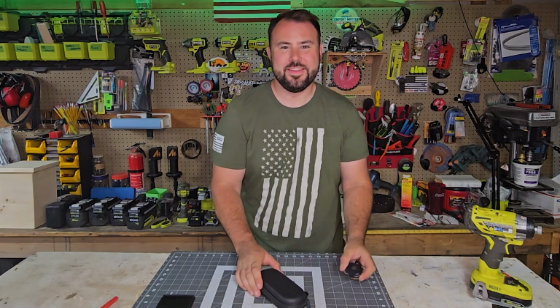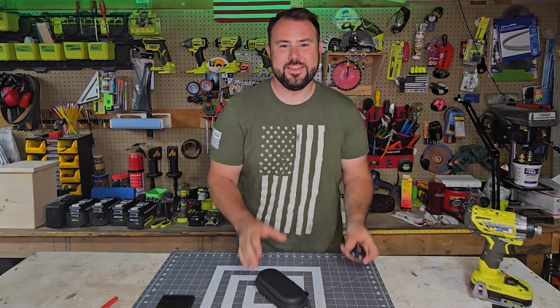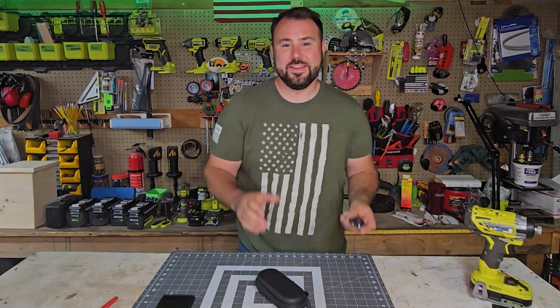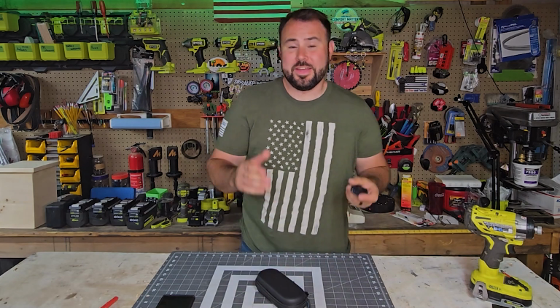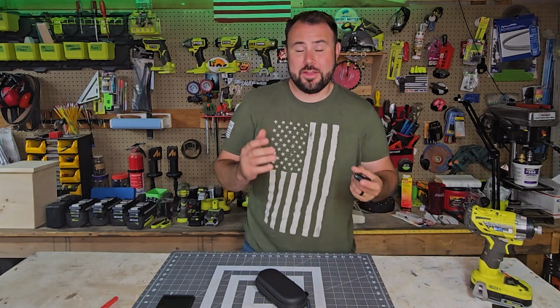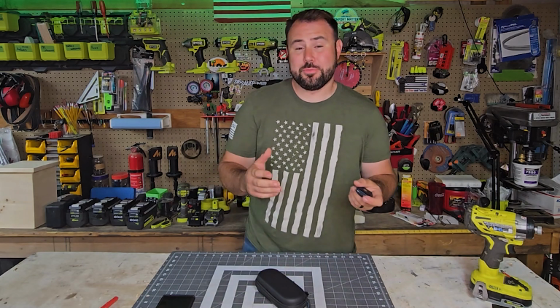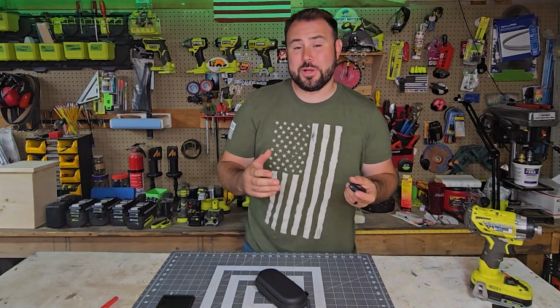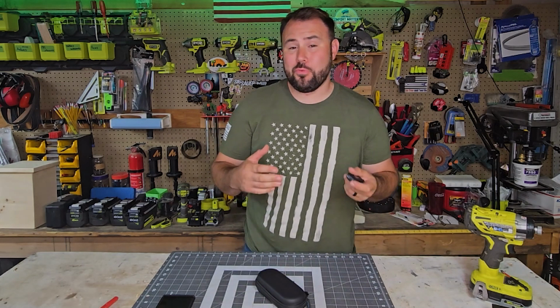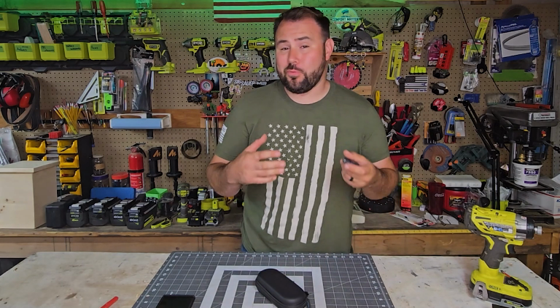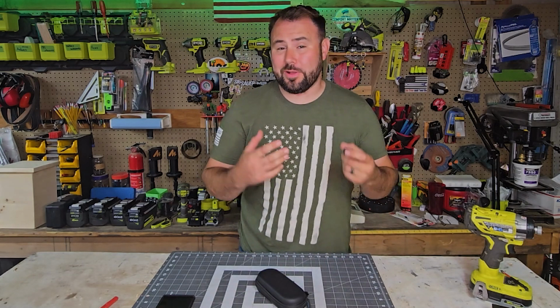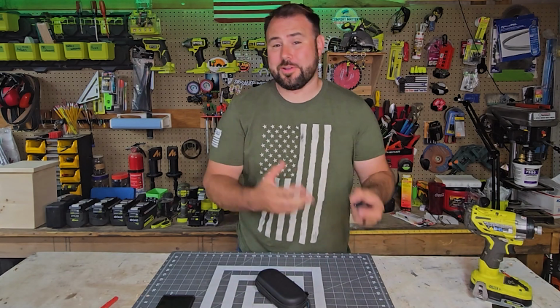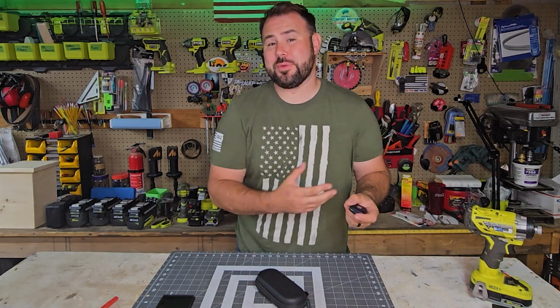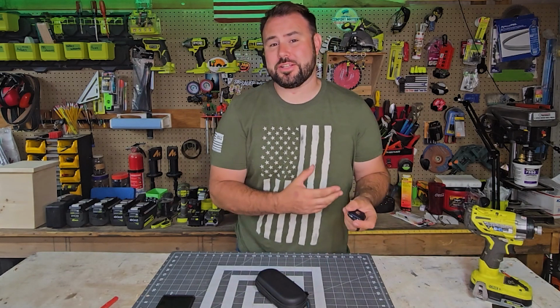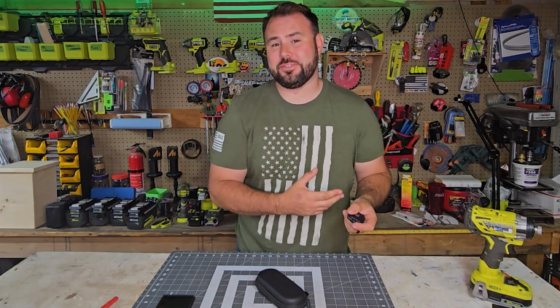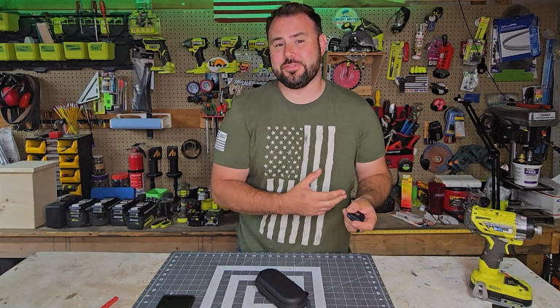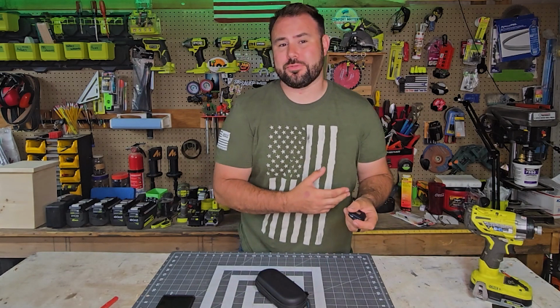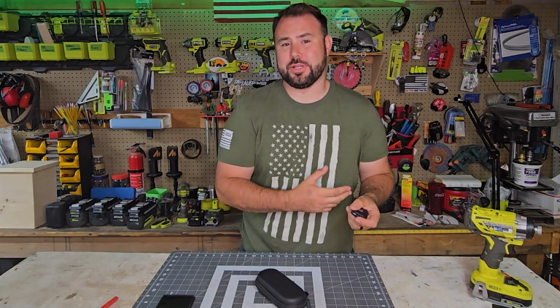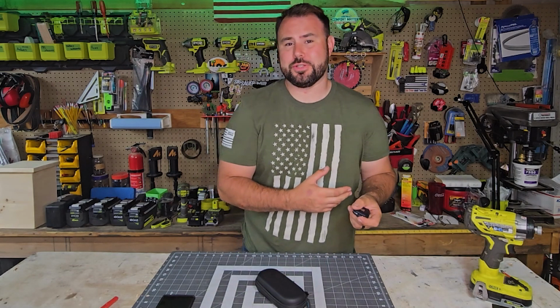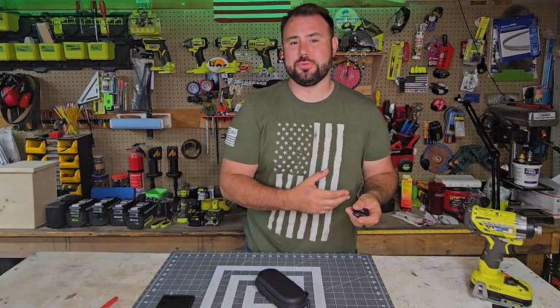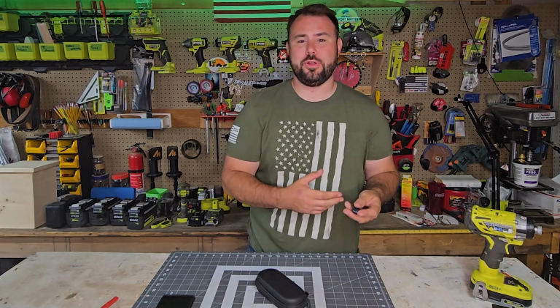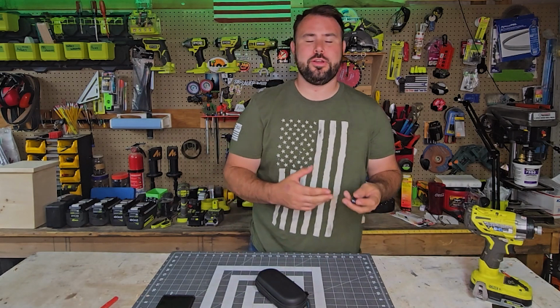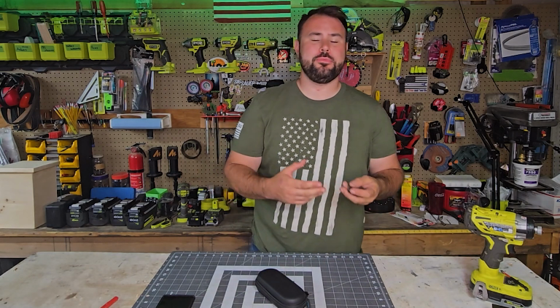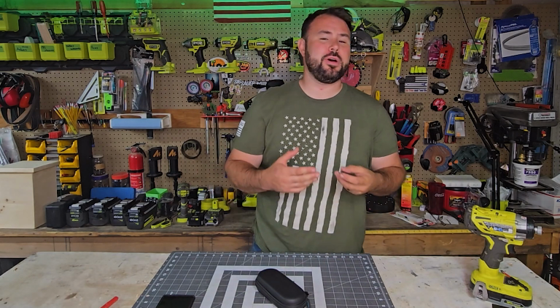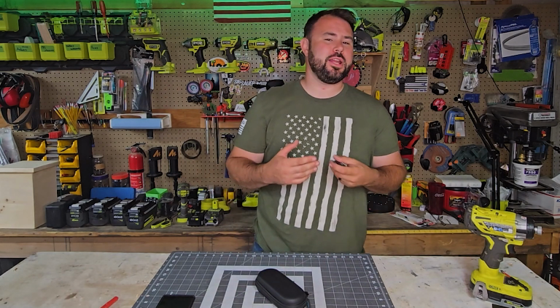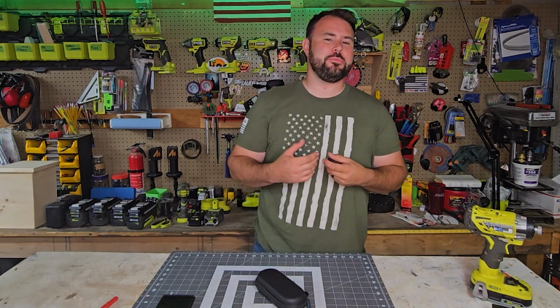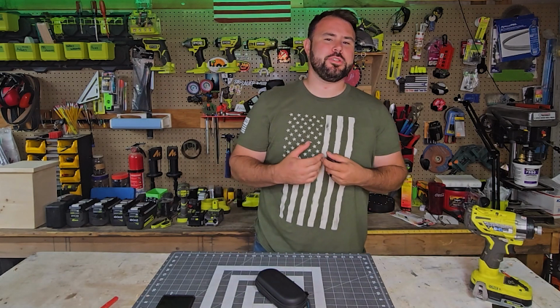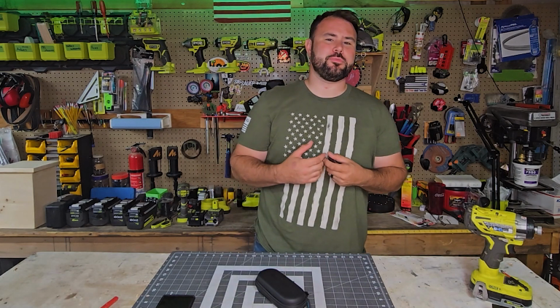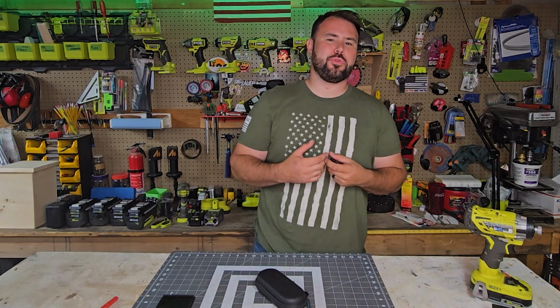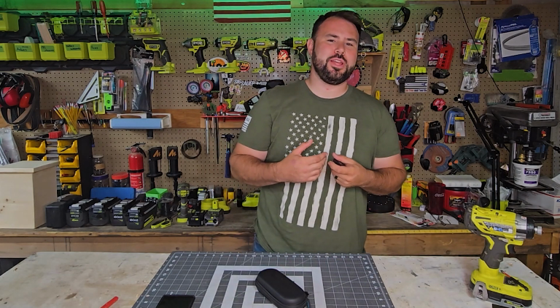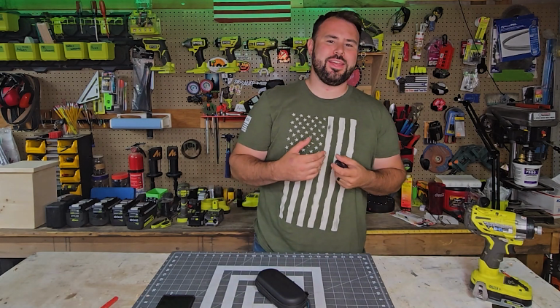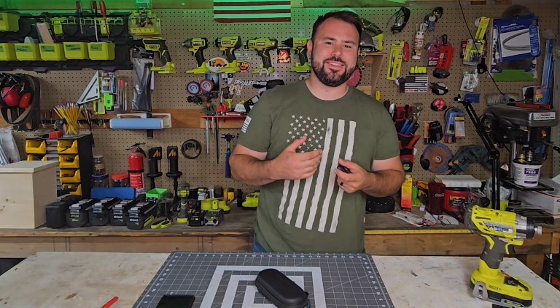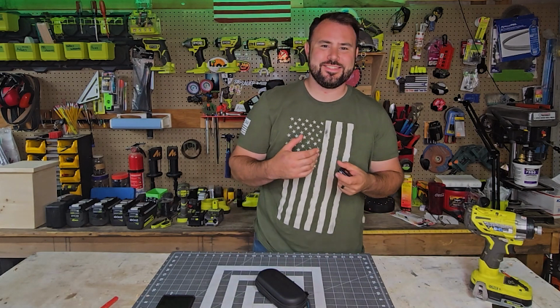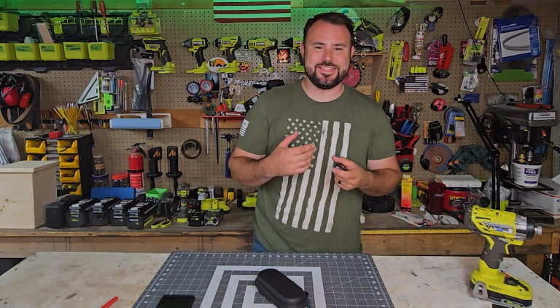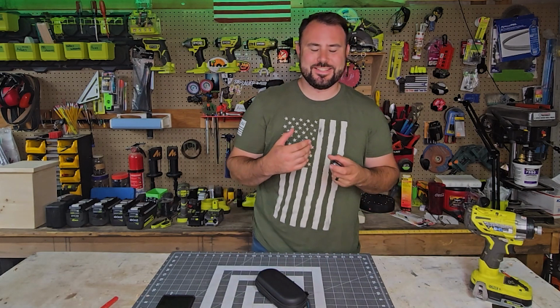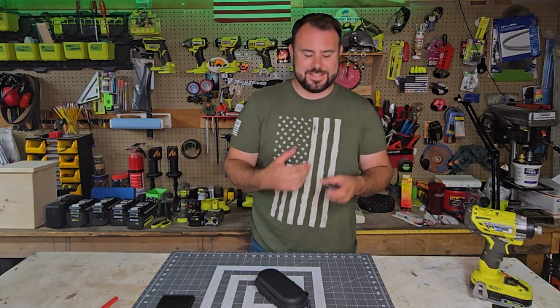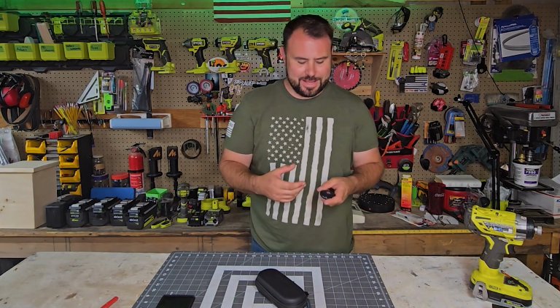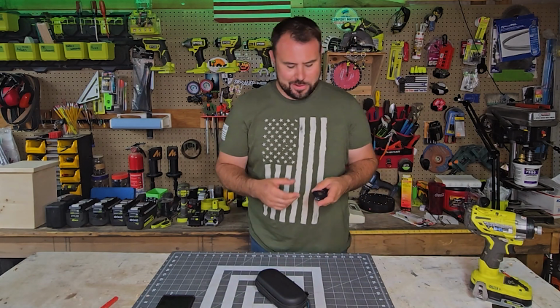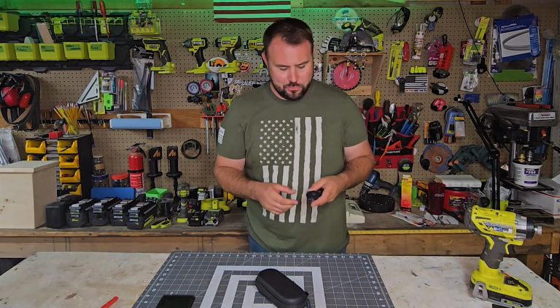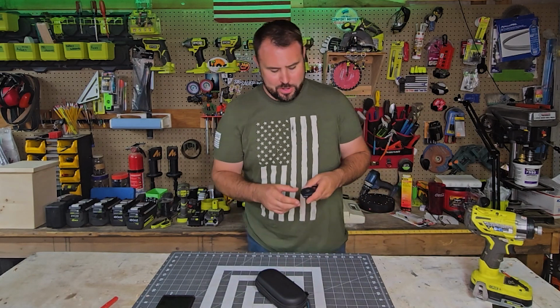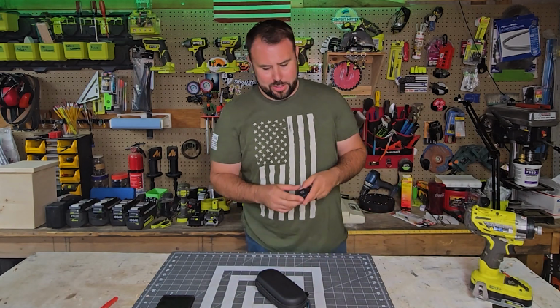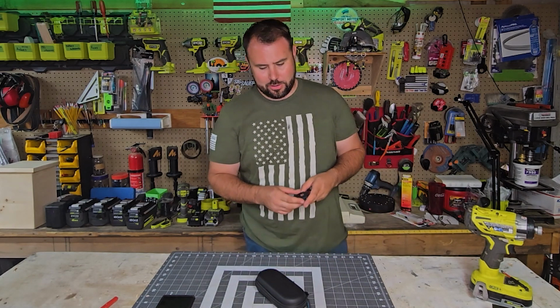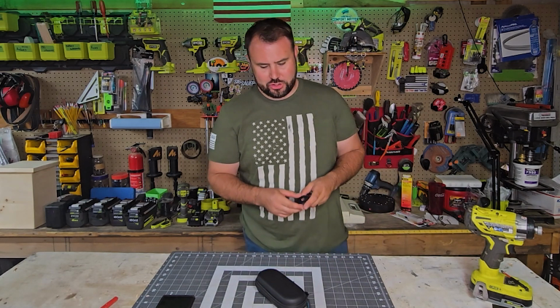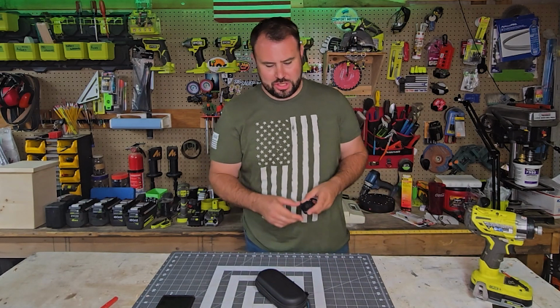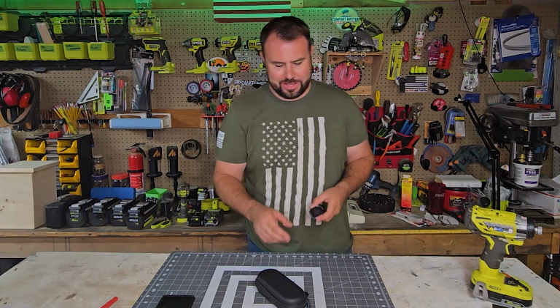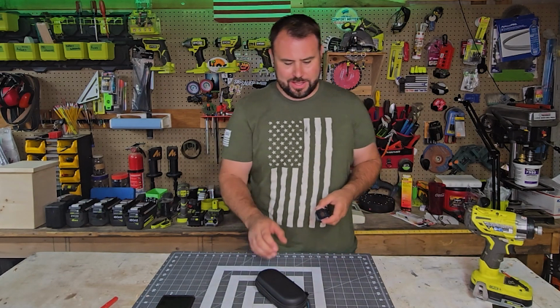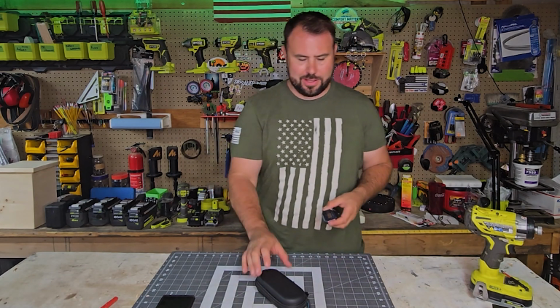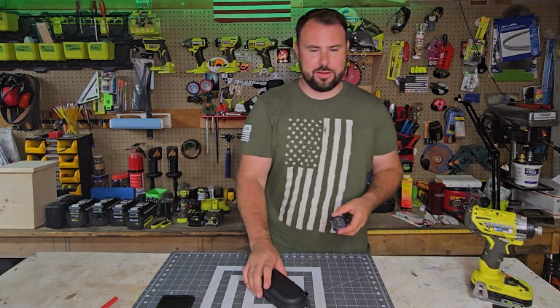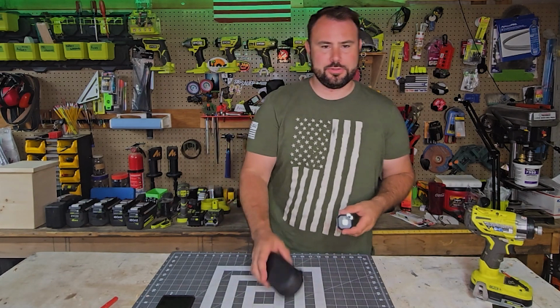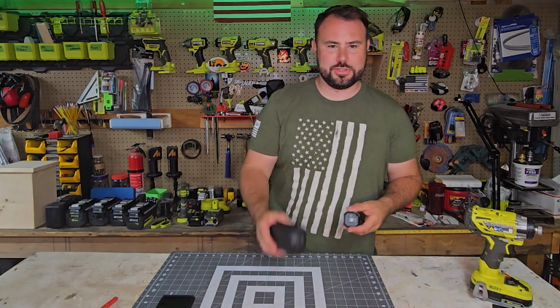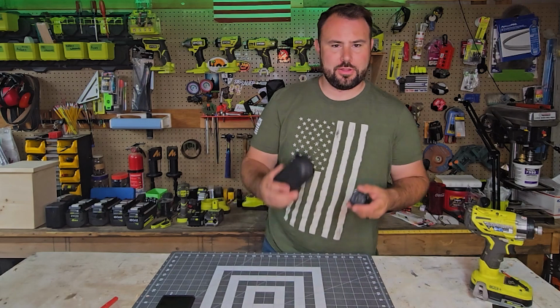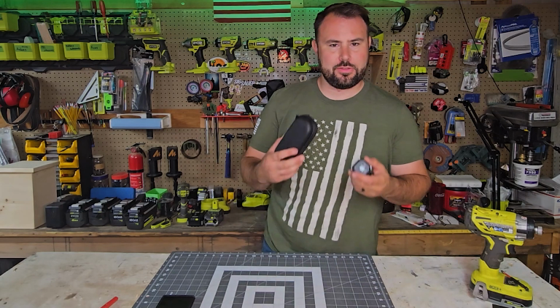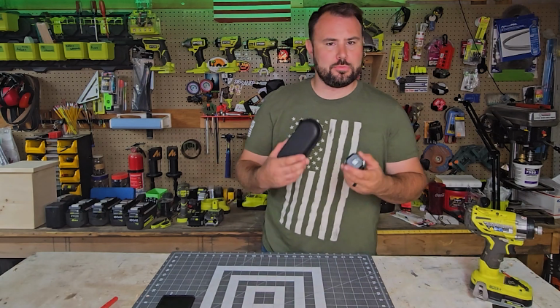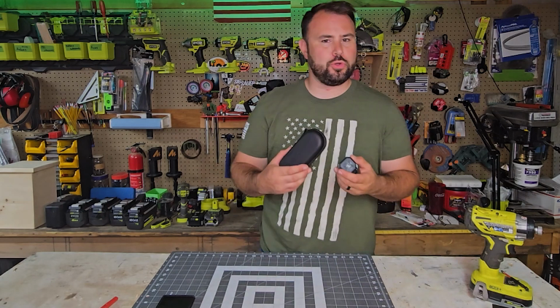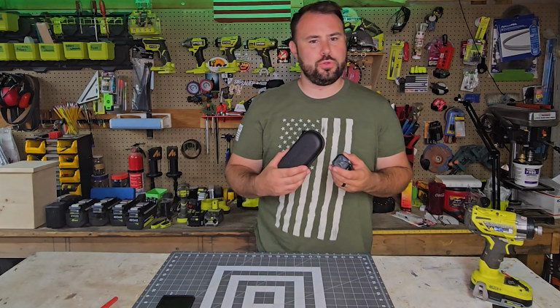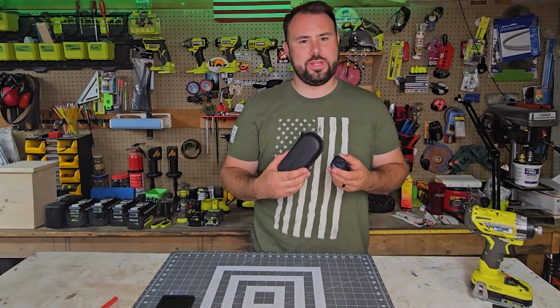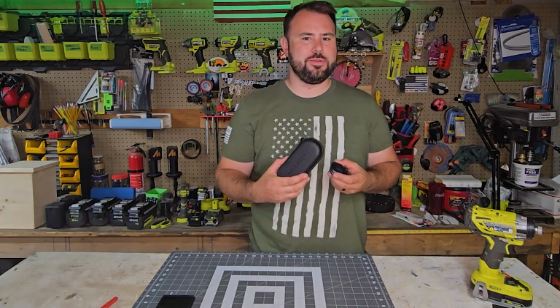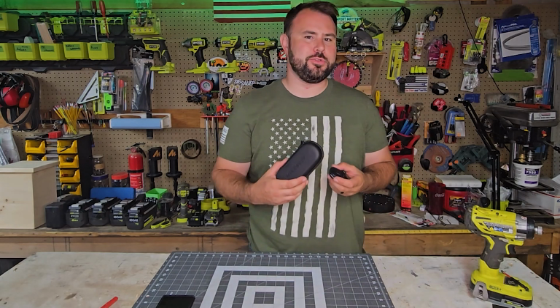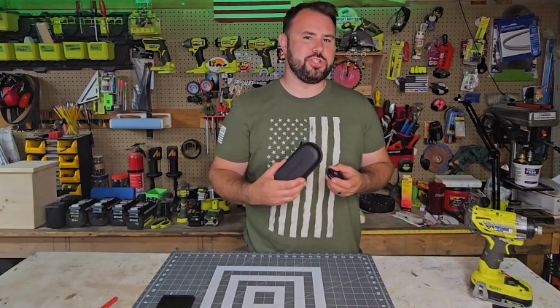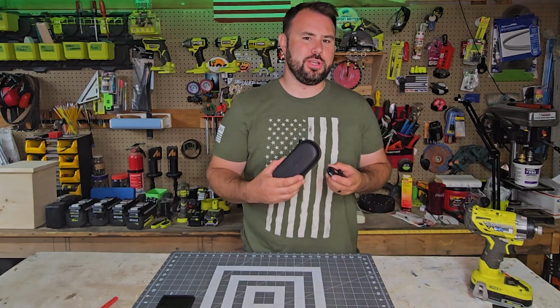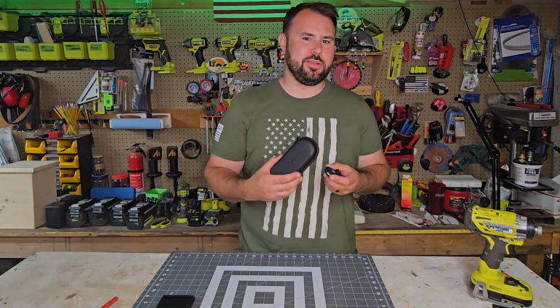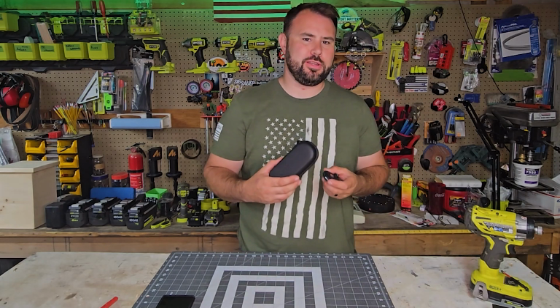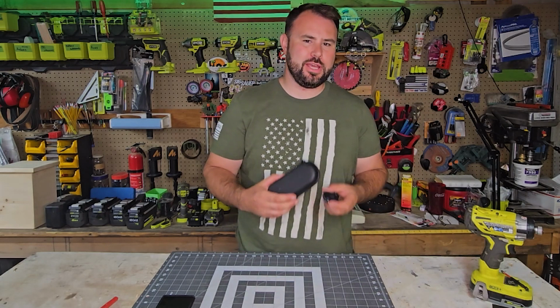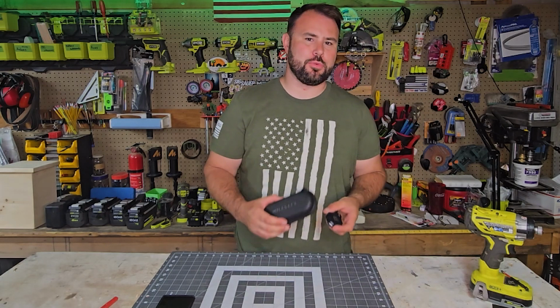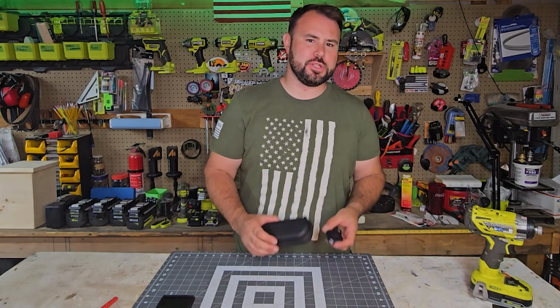Hey everybody, welcome back to Live Free and Tool On. My name is Brent and today we are checking out thermal imaging cameras.